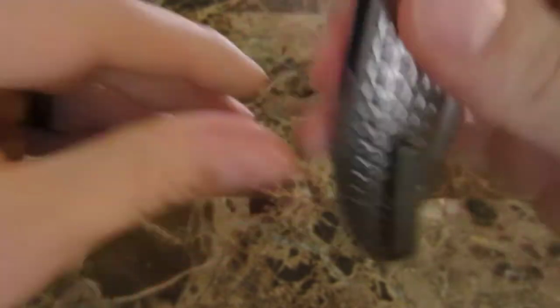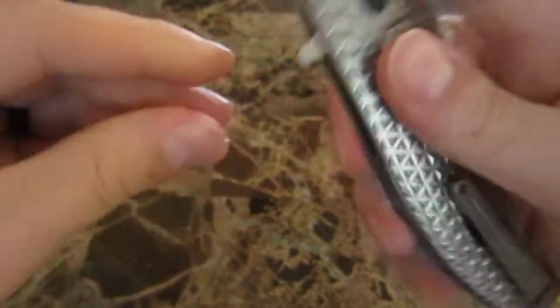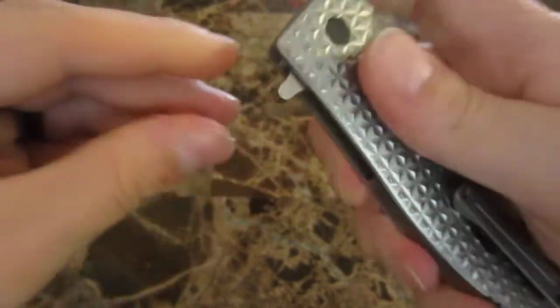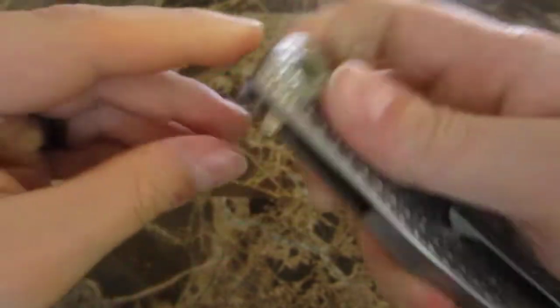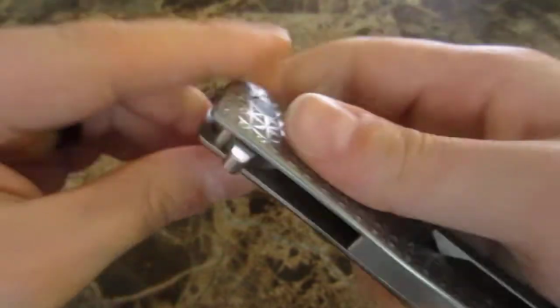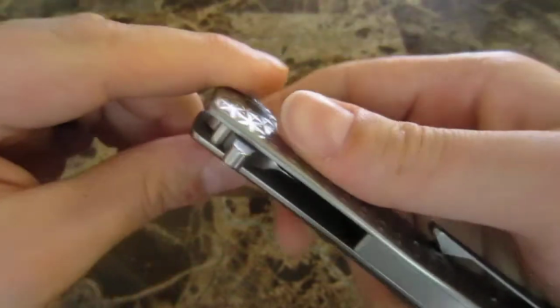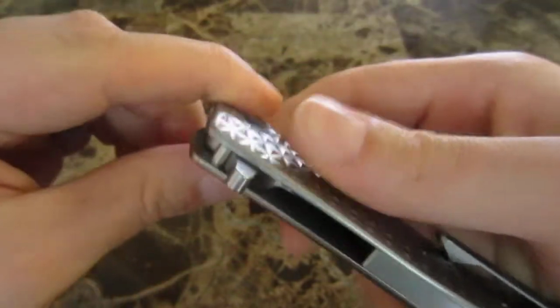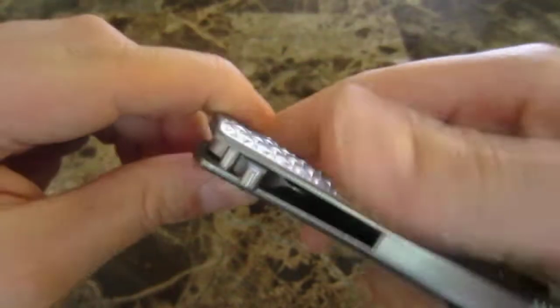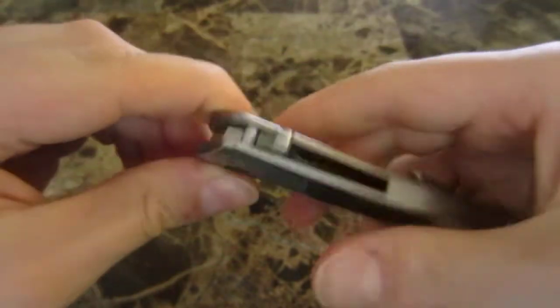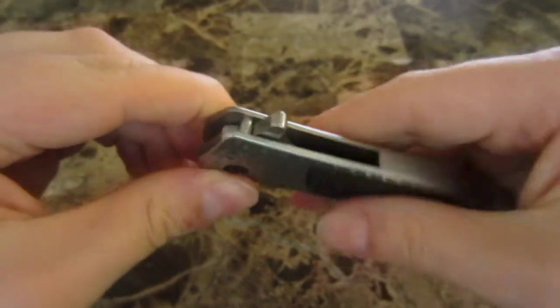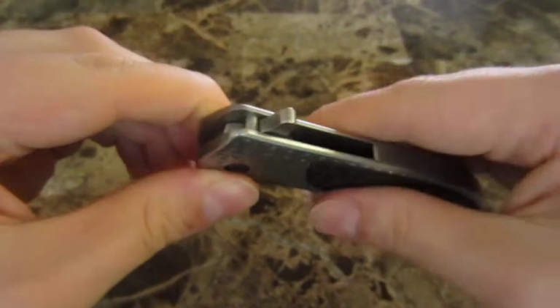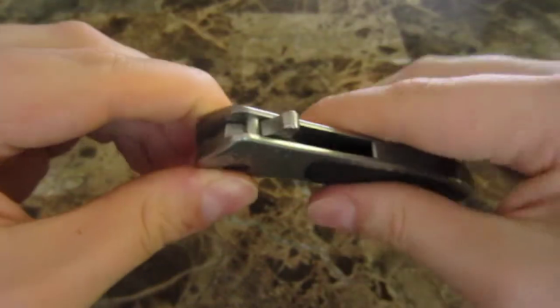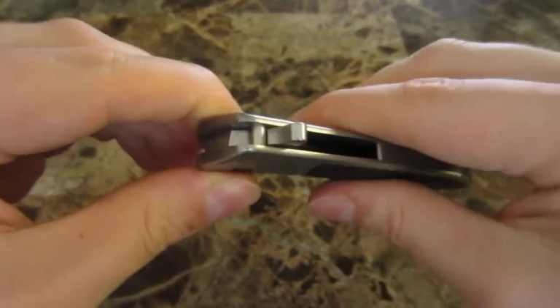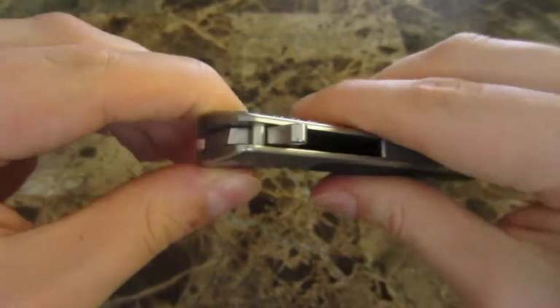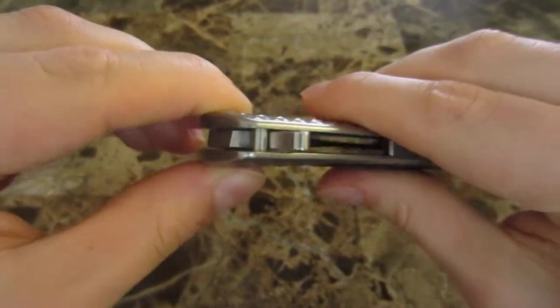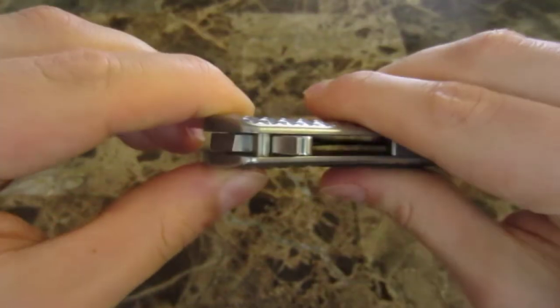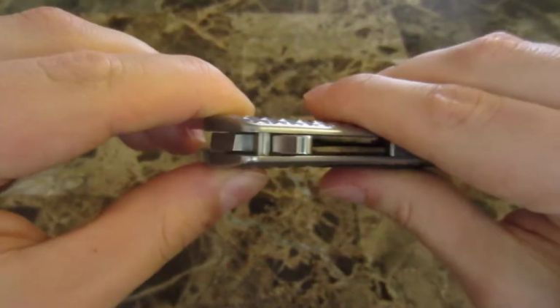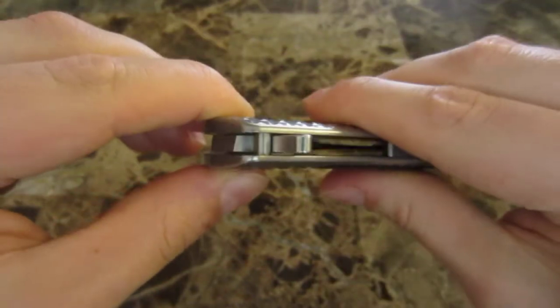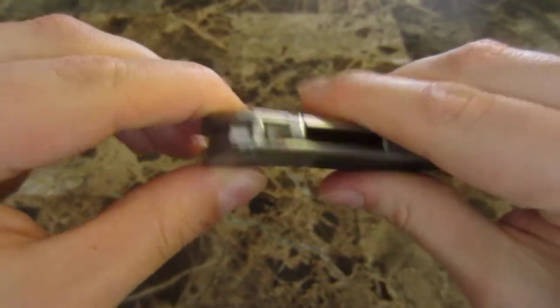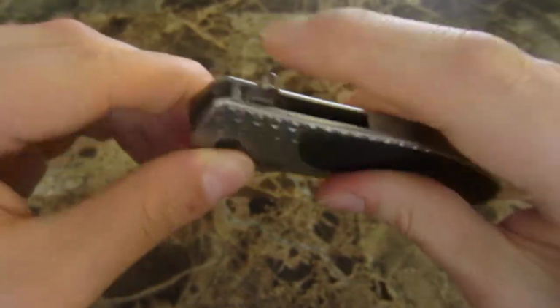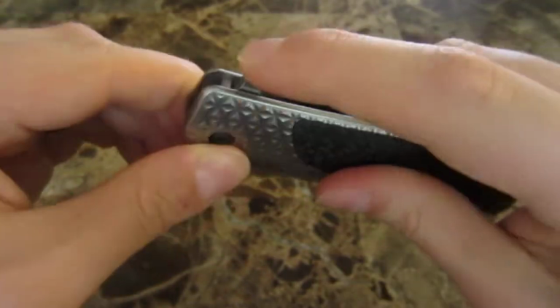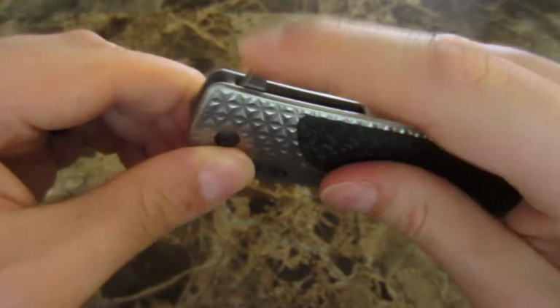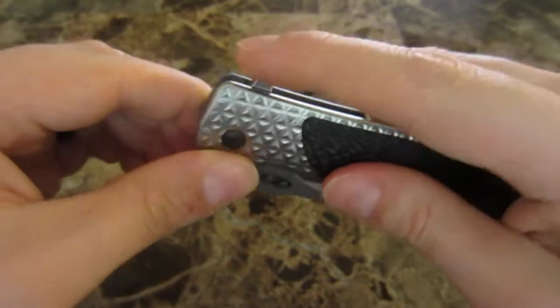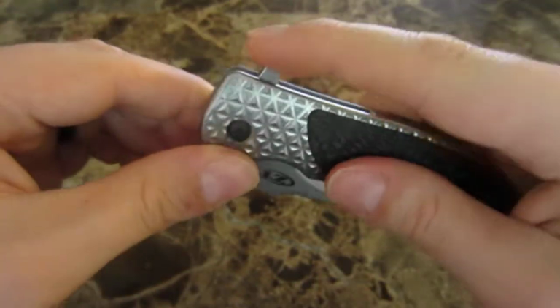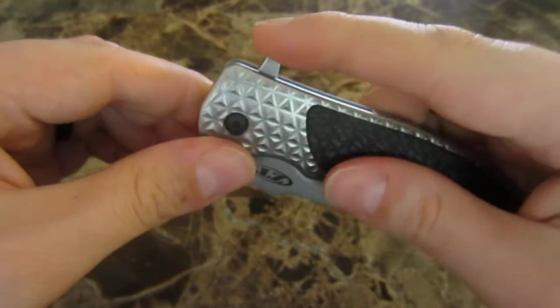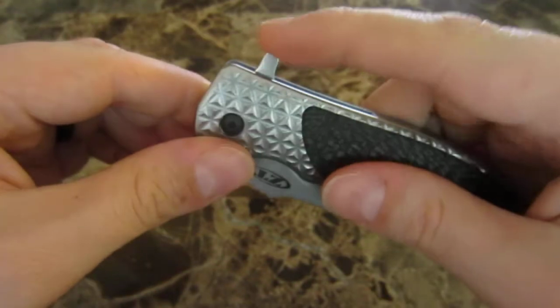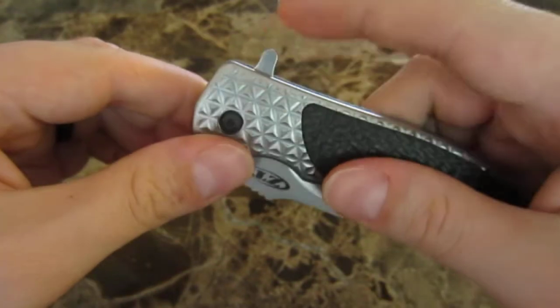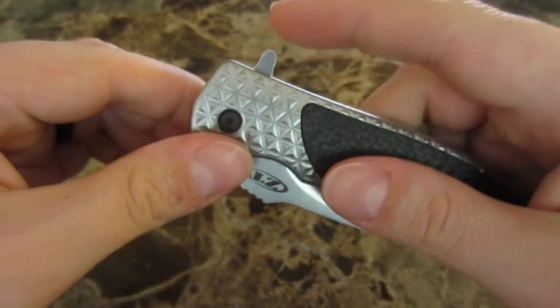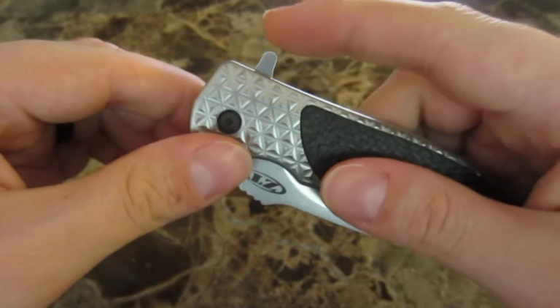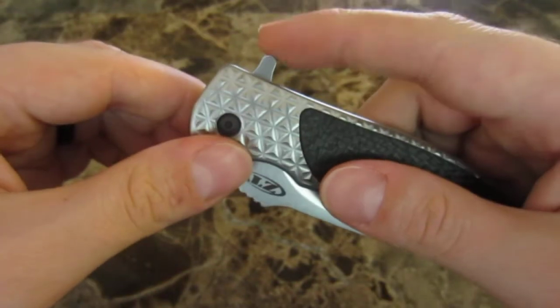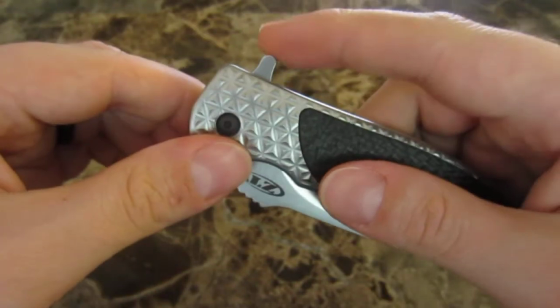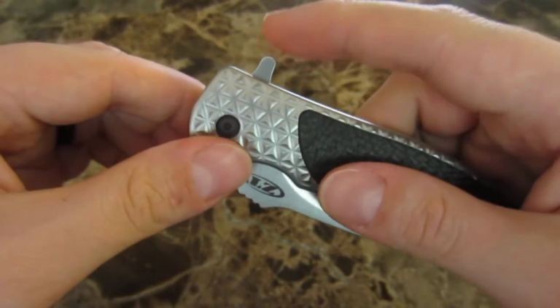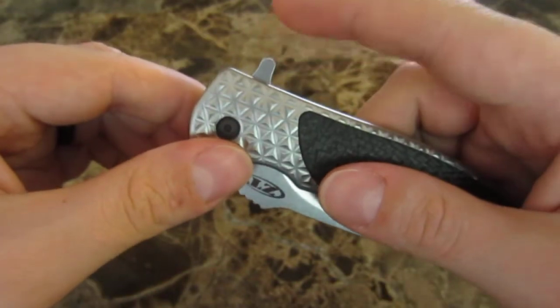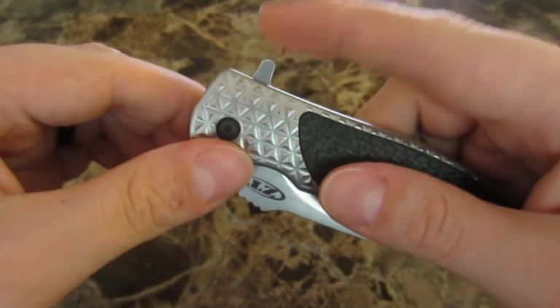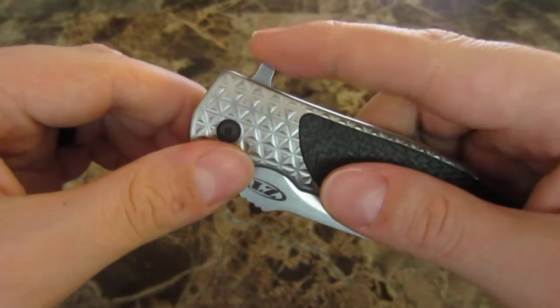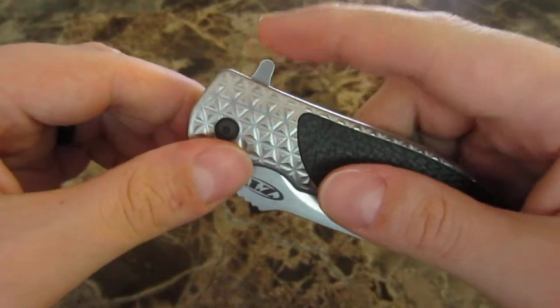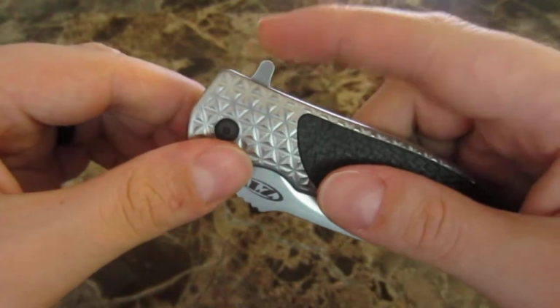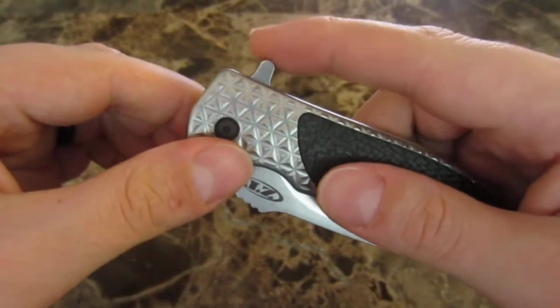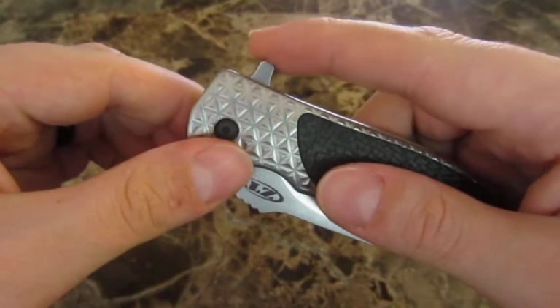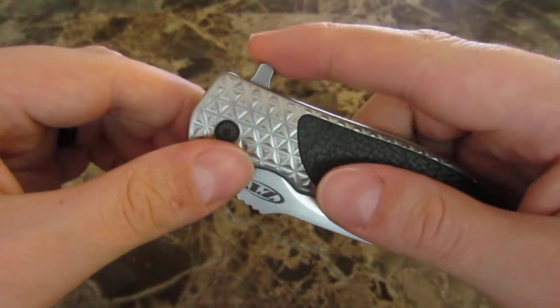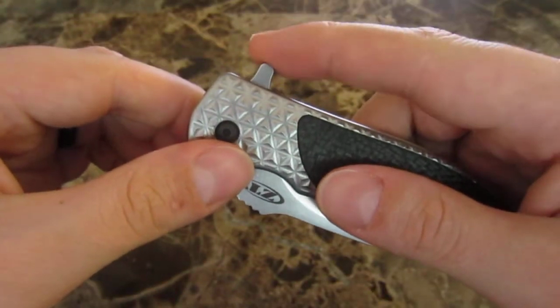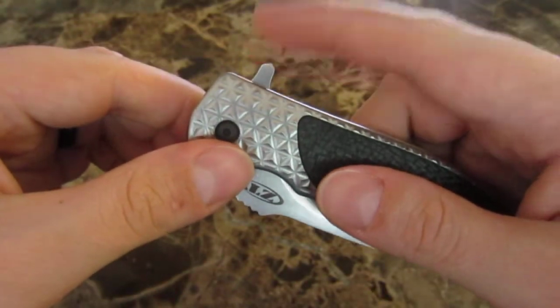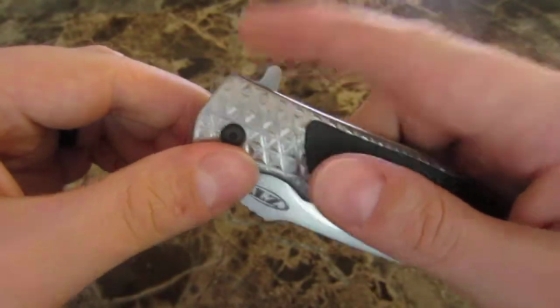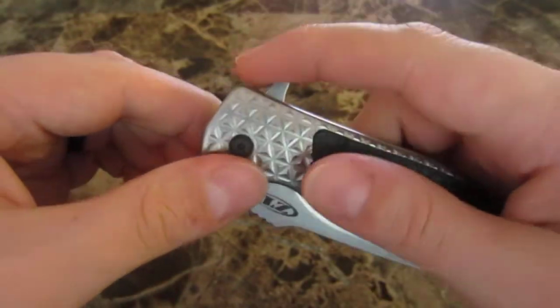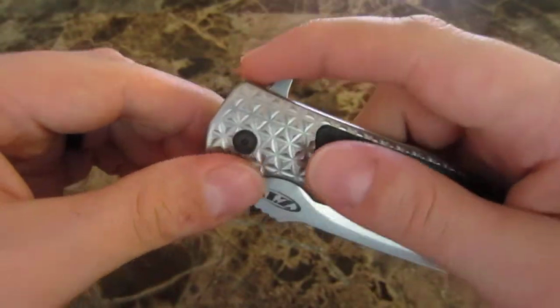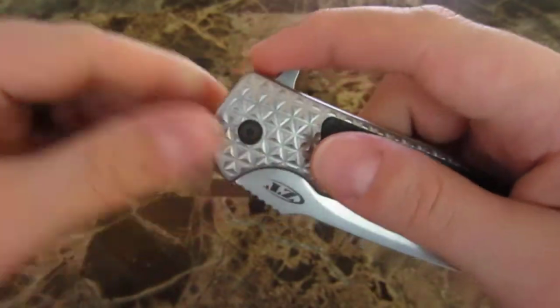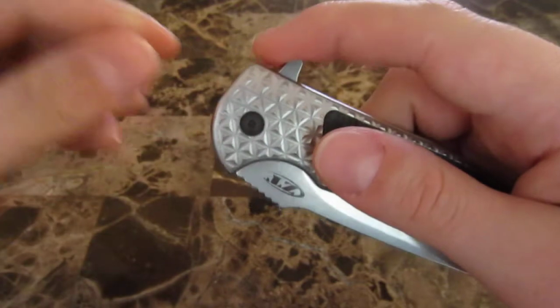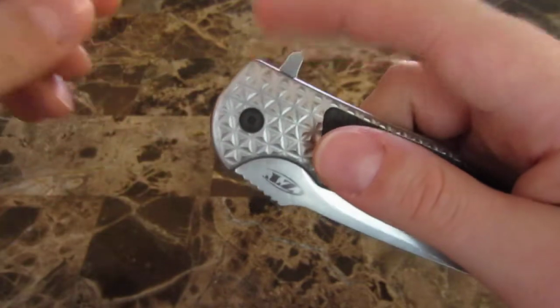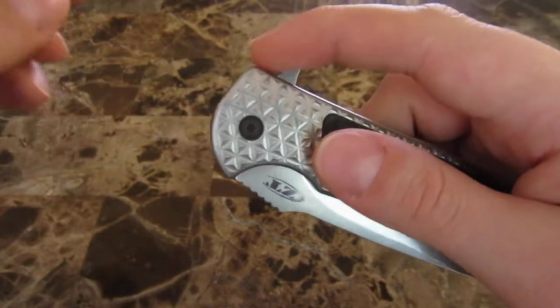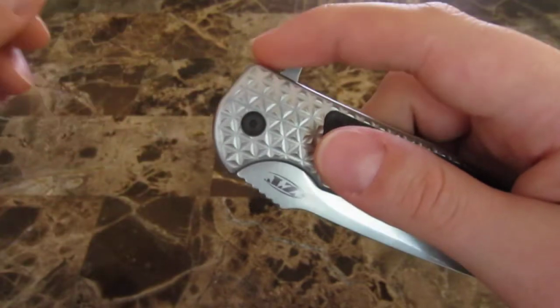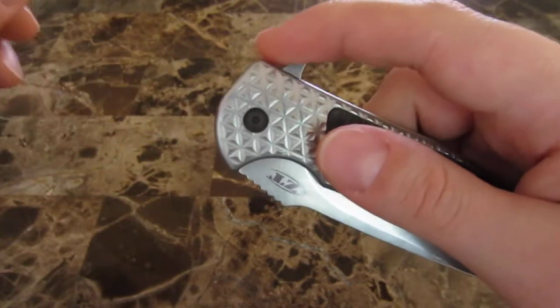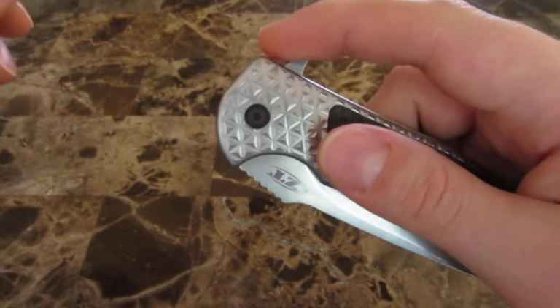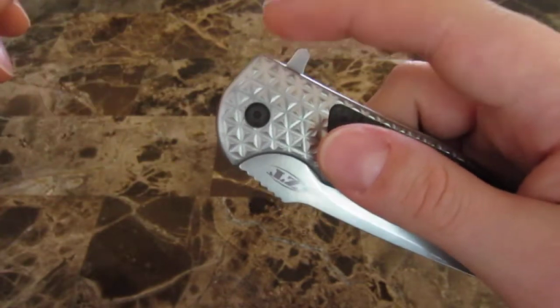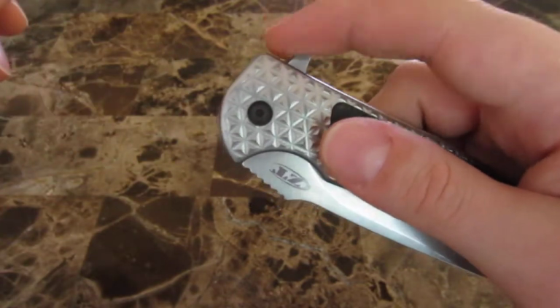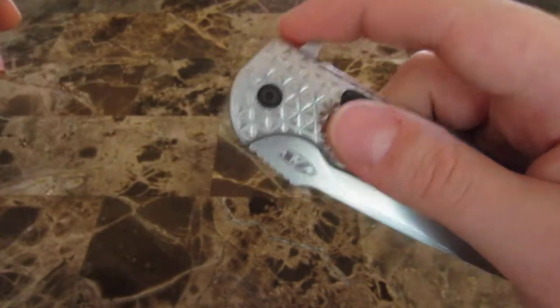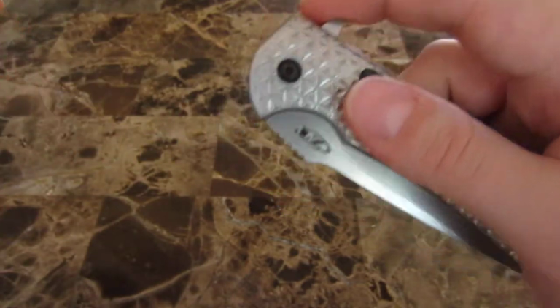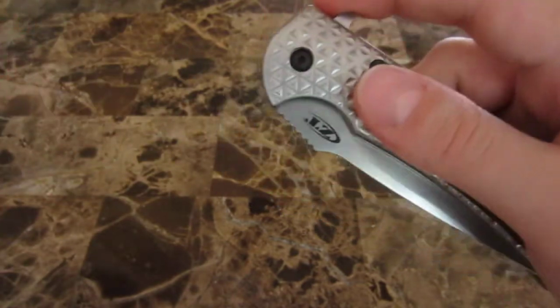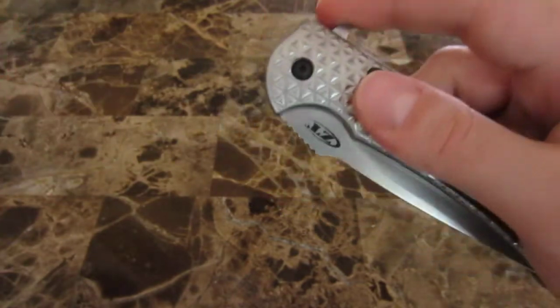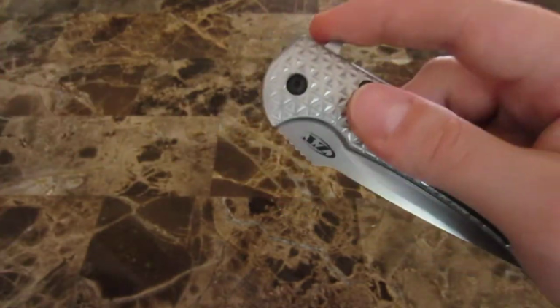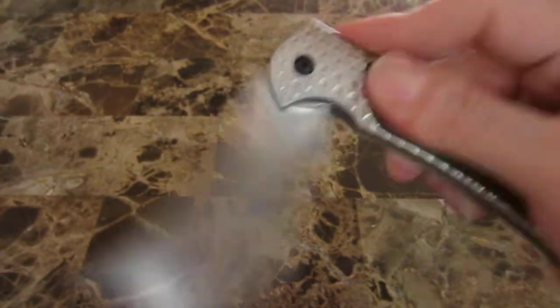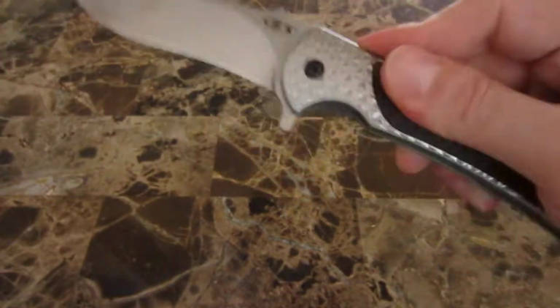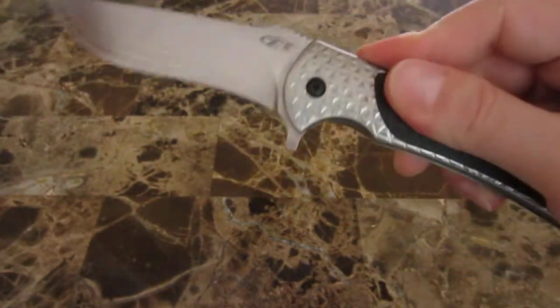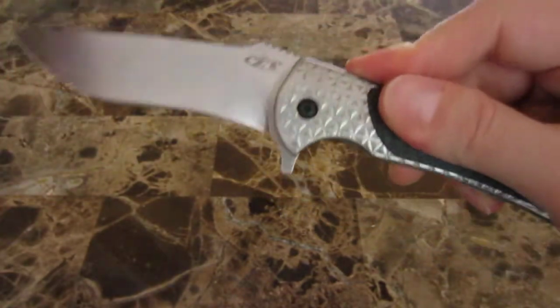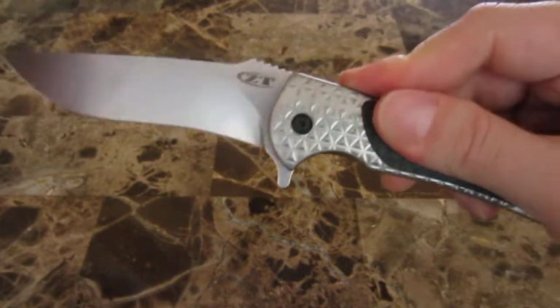There is no jimping on the flipper, but it is a very large flipper — you're definitely going to get a lot of purchase on it.